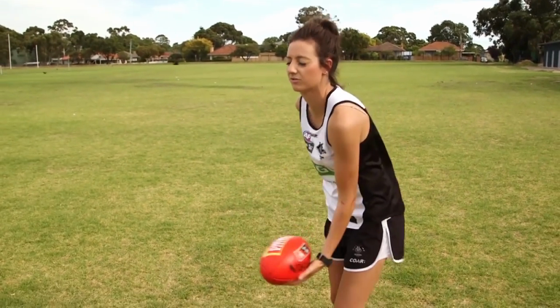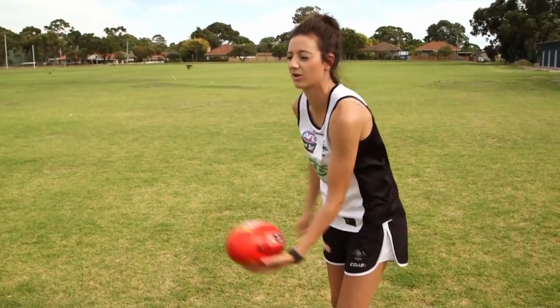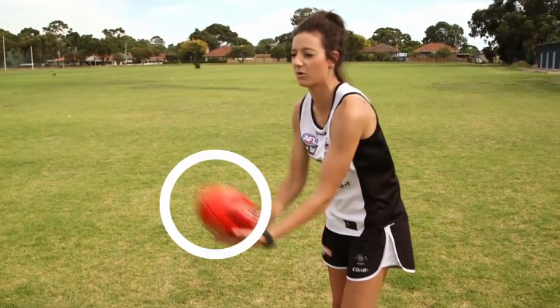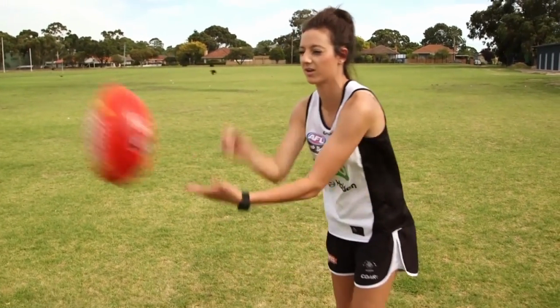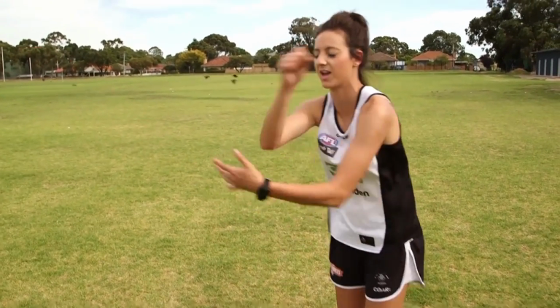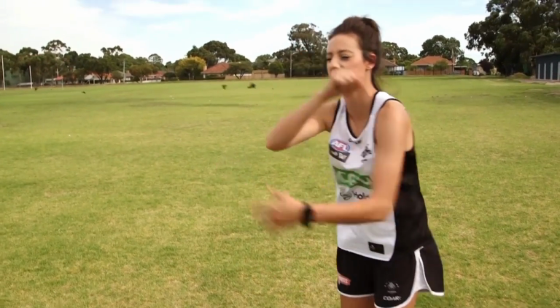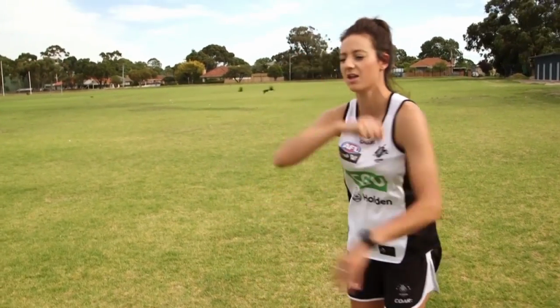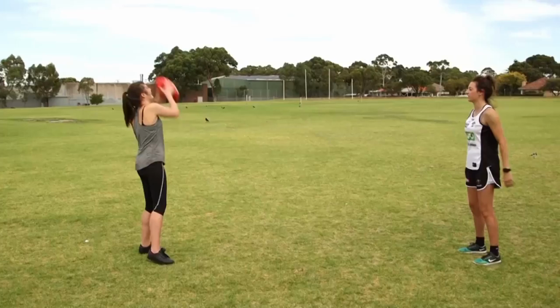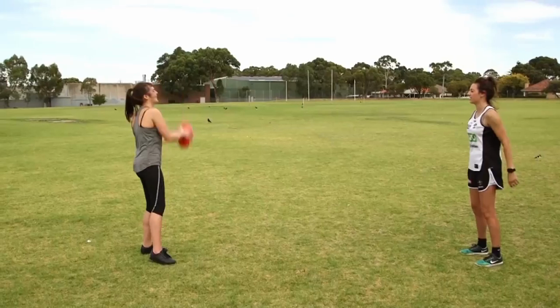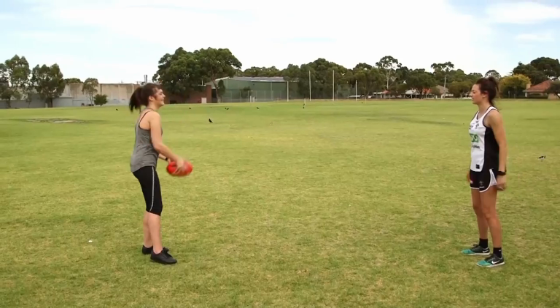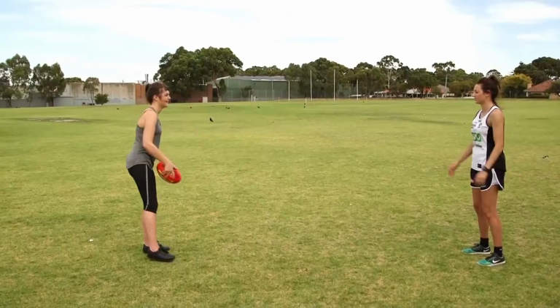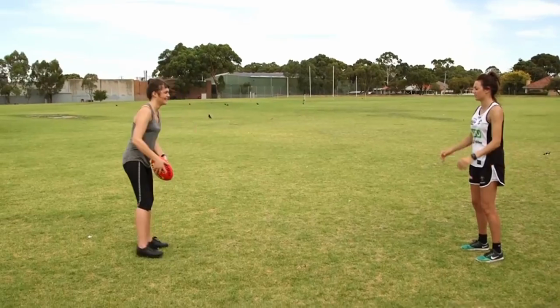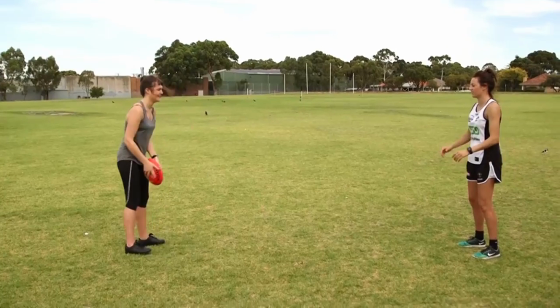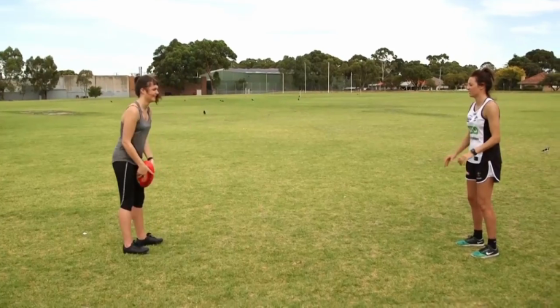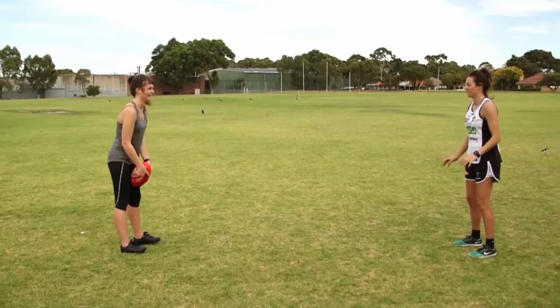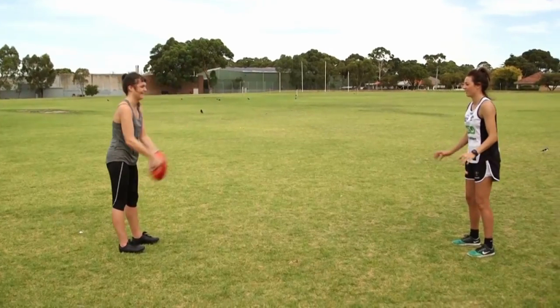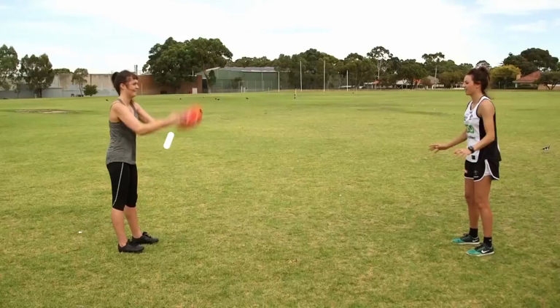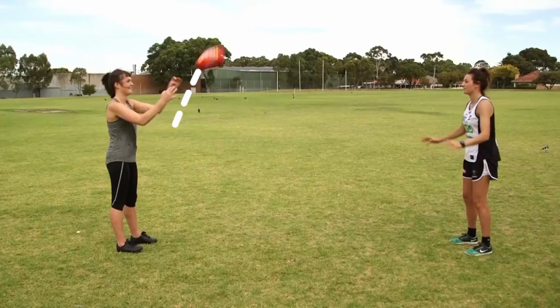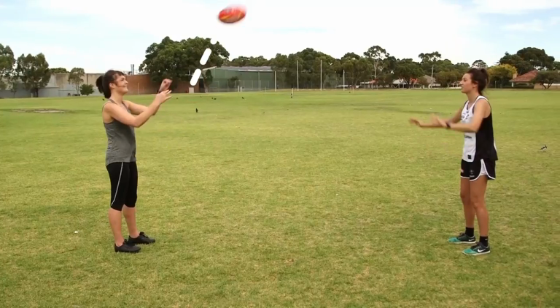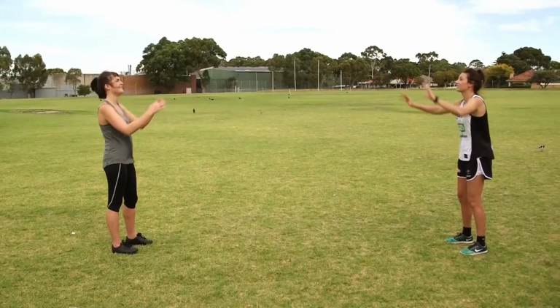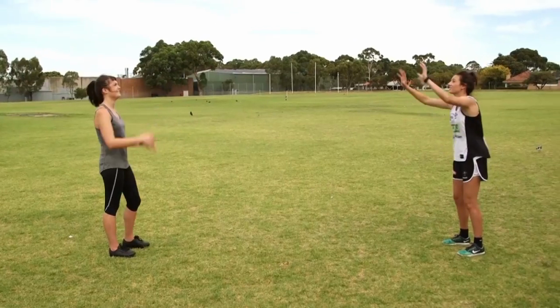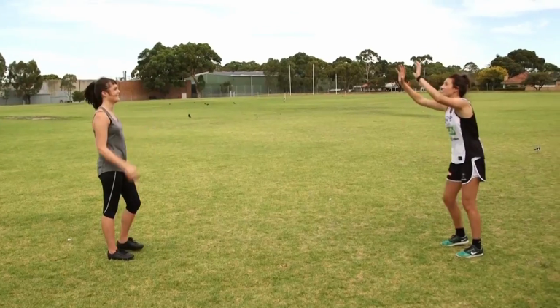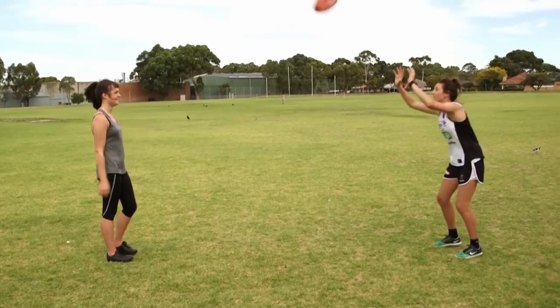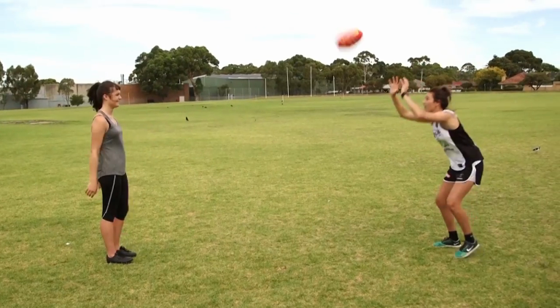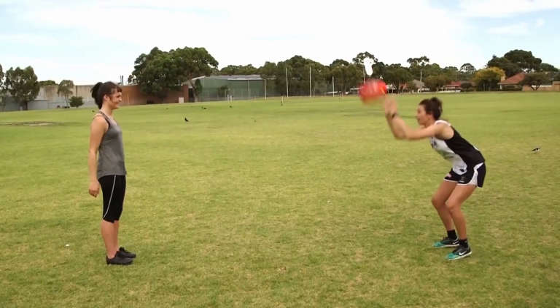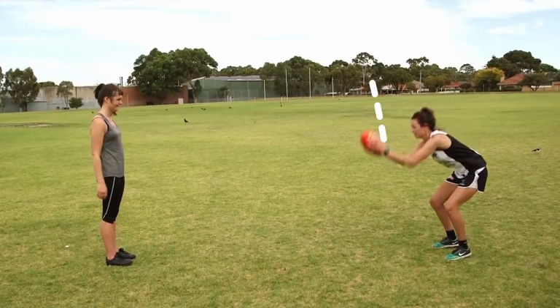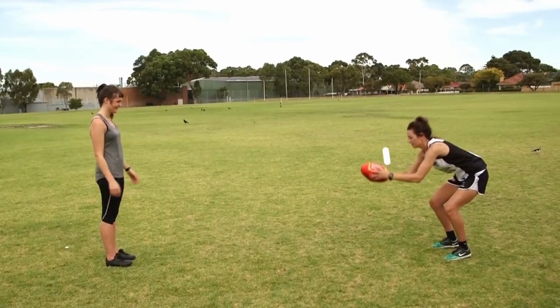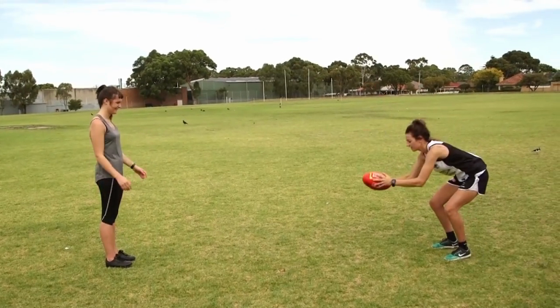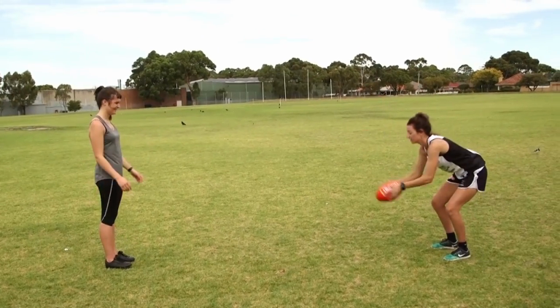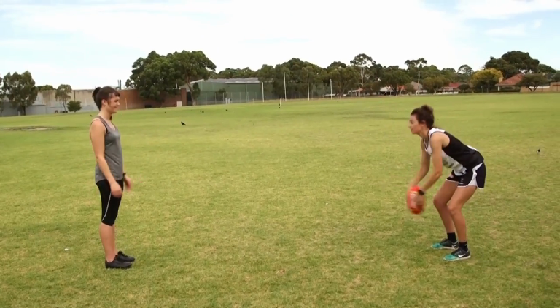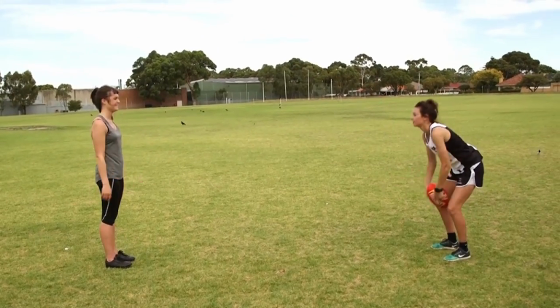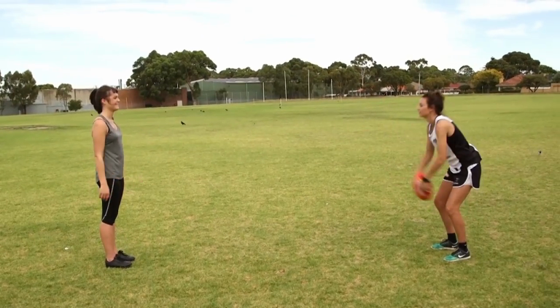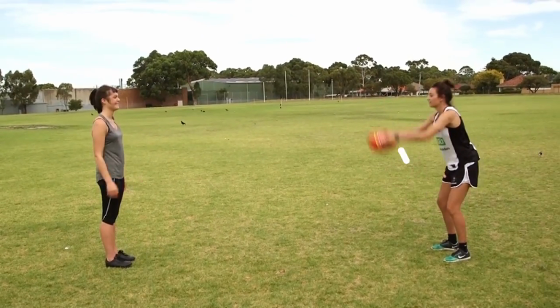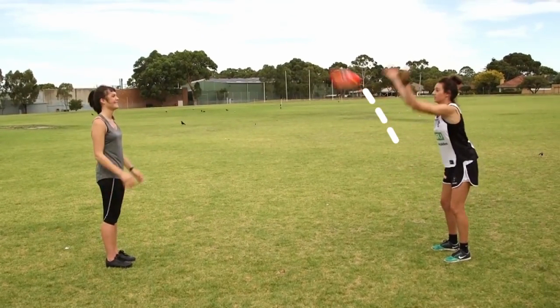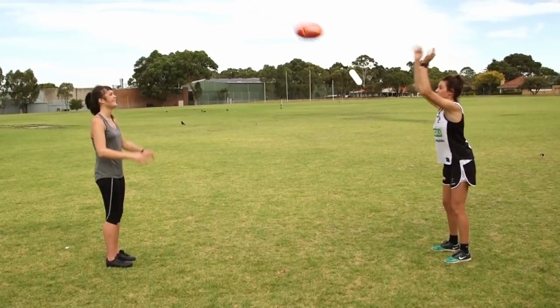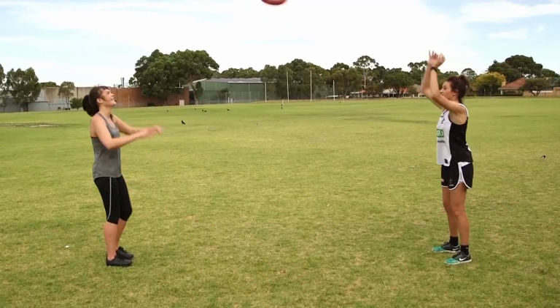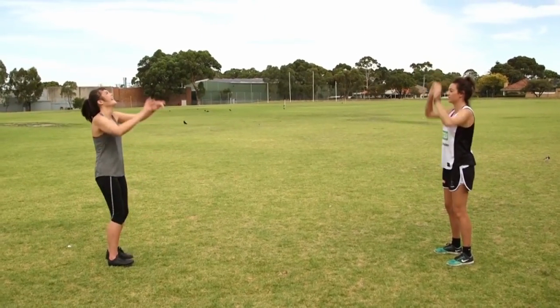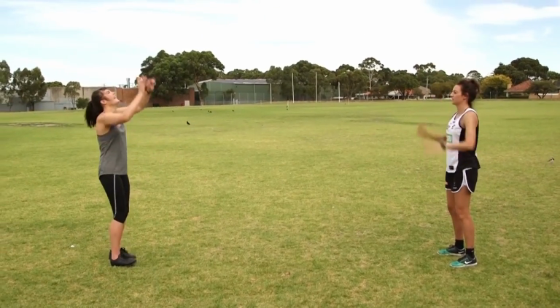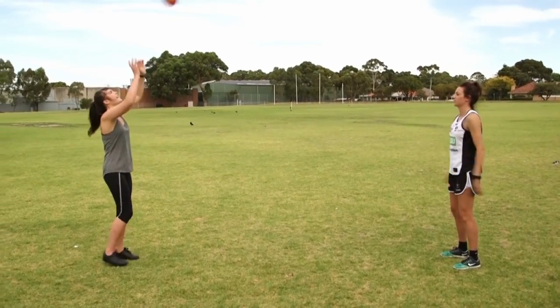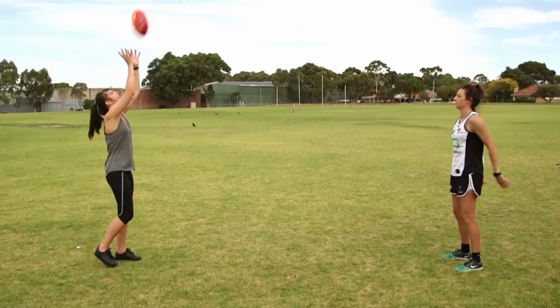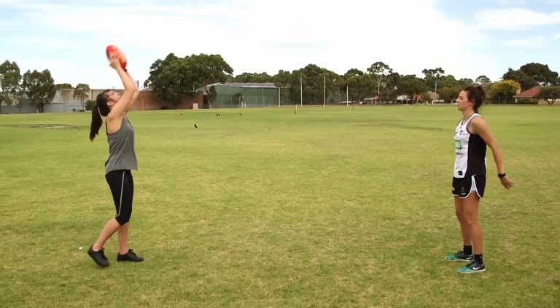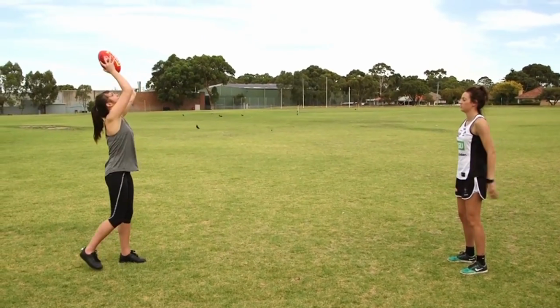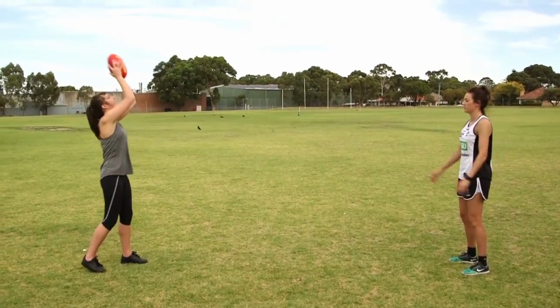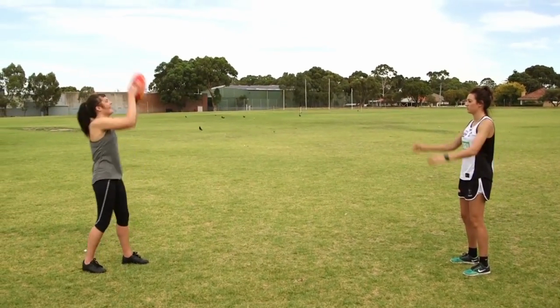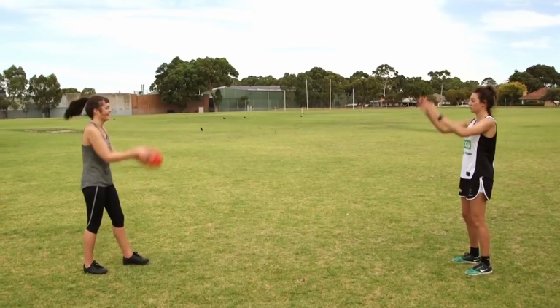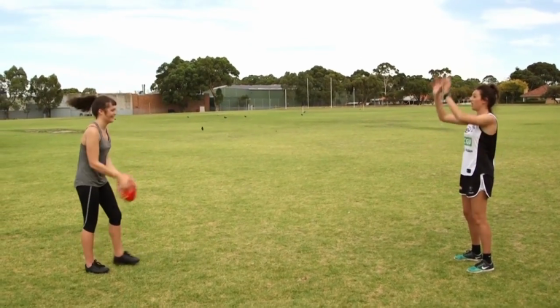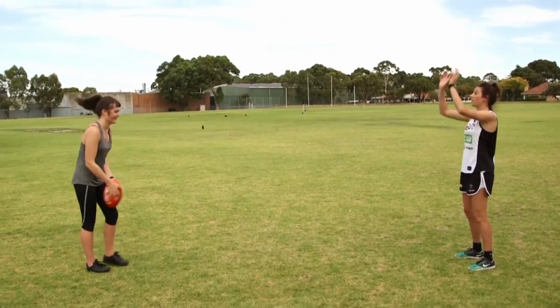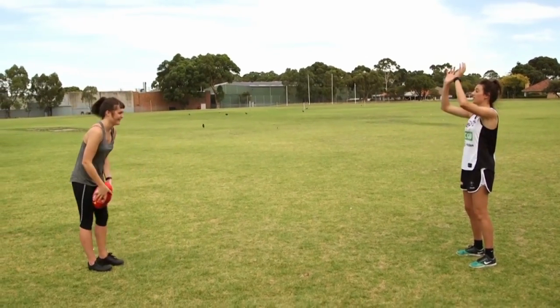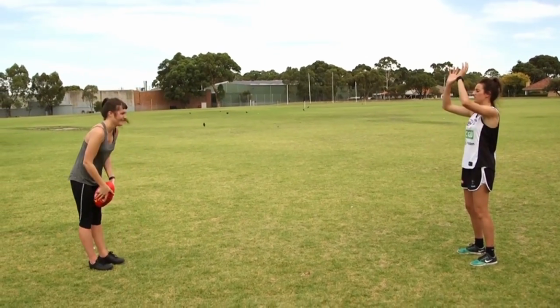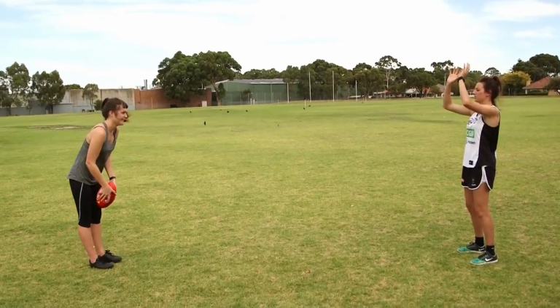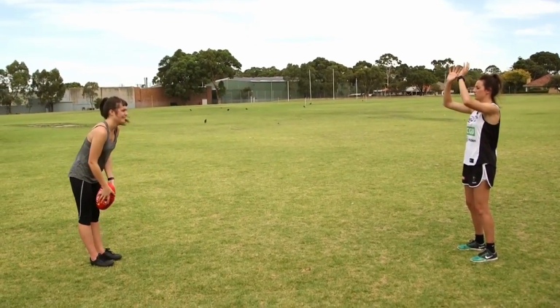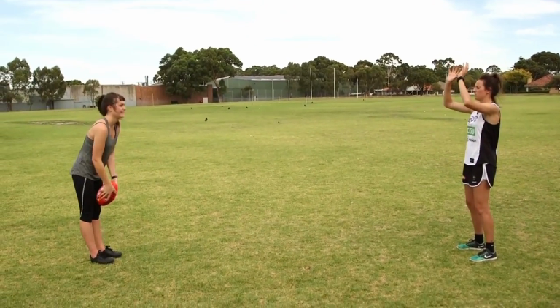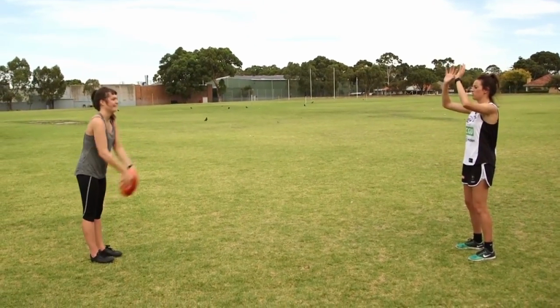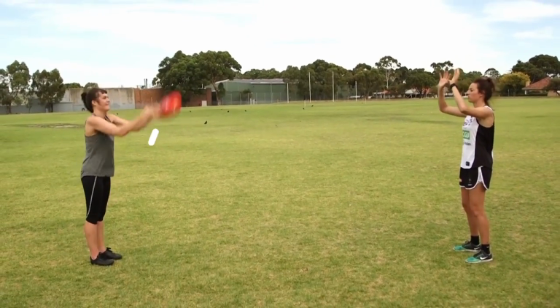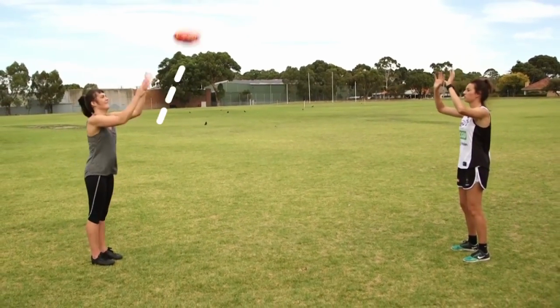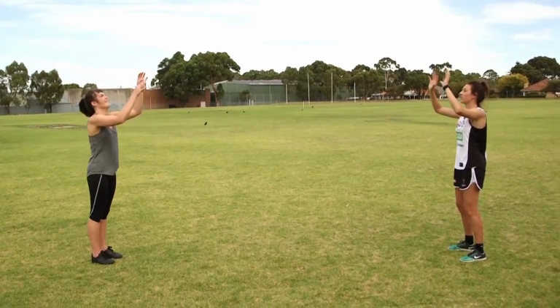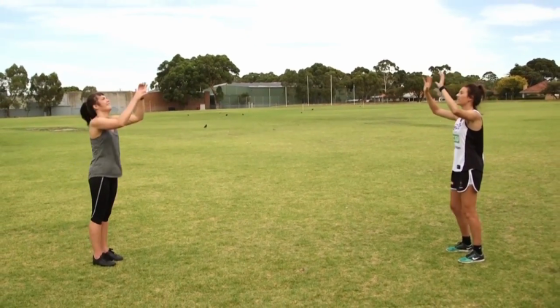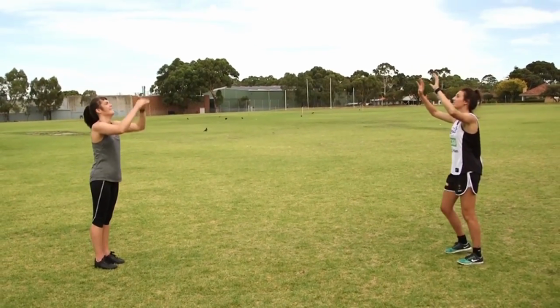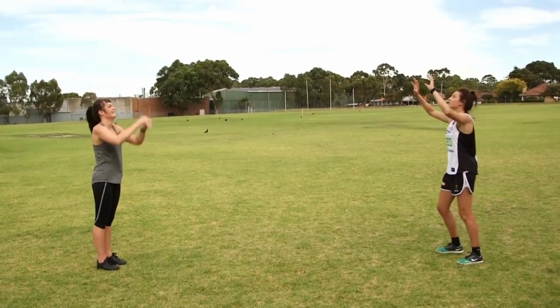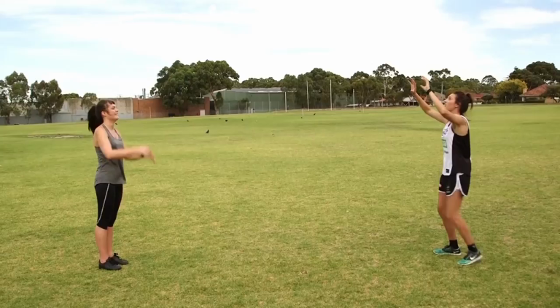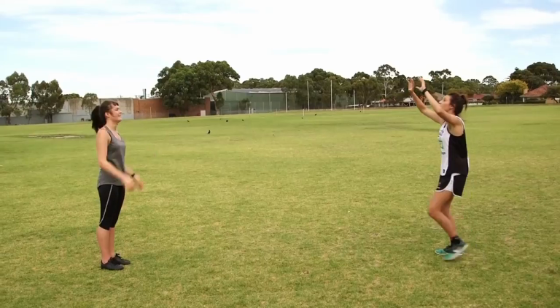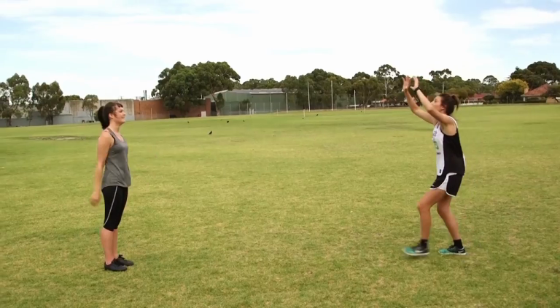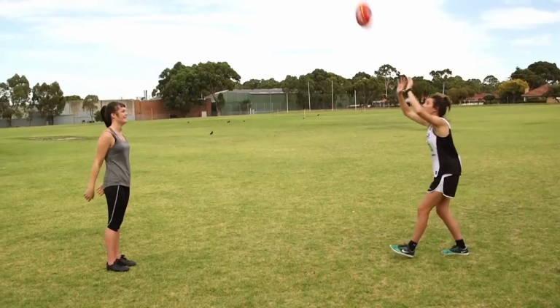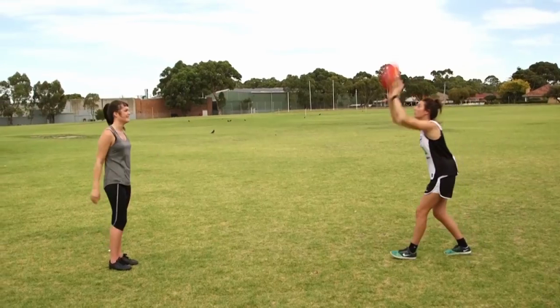If we go again — fingers to the sky. Beautiful, so up here a little bit more, so I'm tracking the flight of the ball.